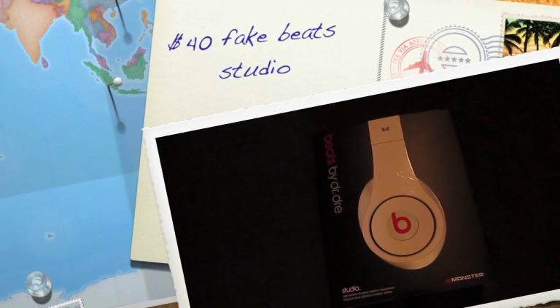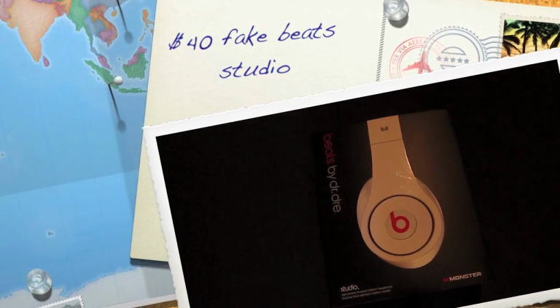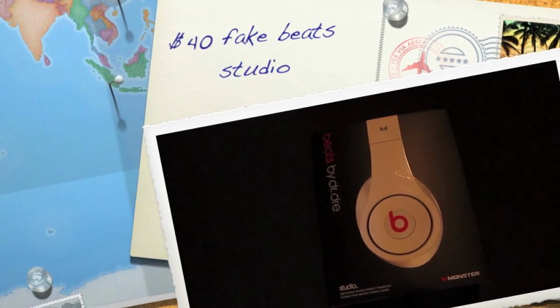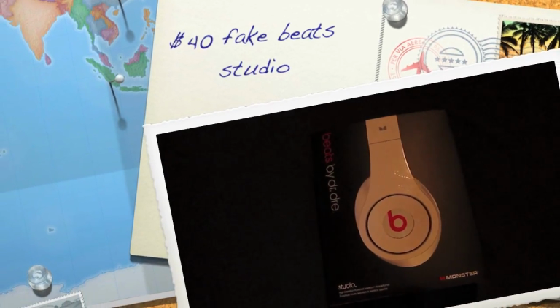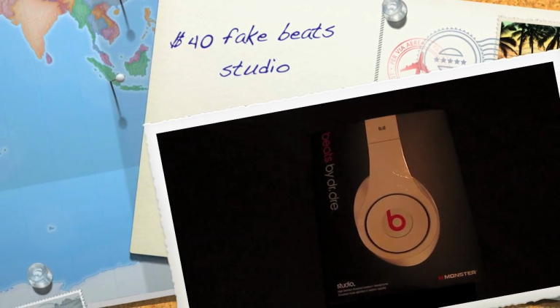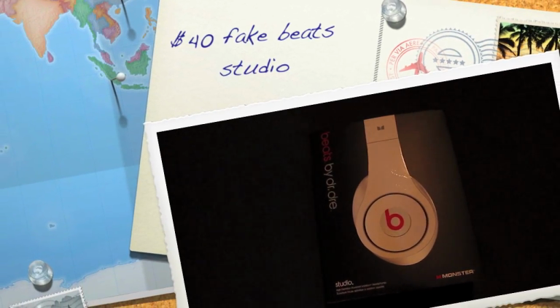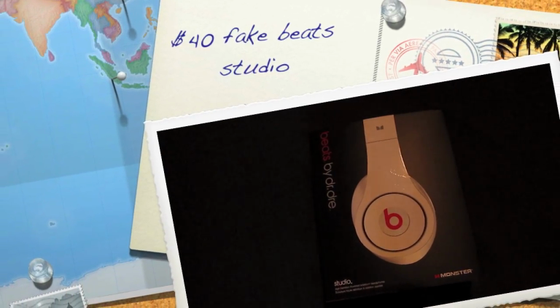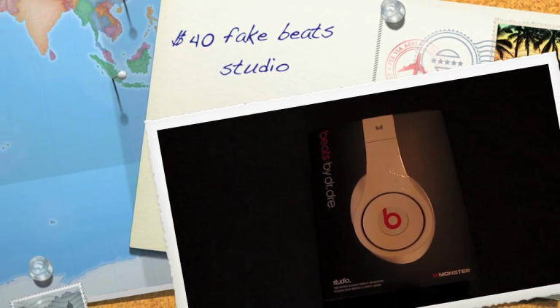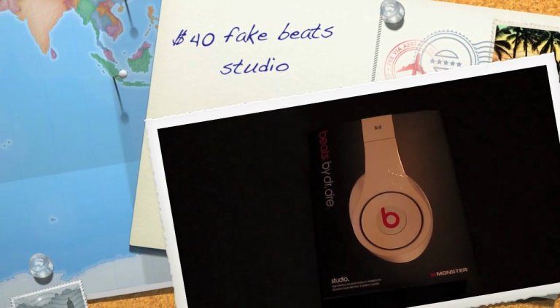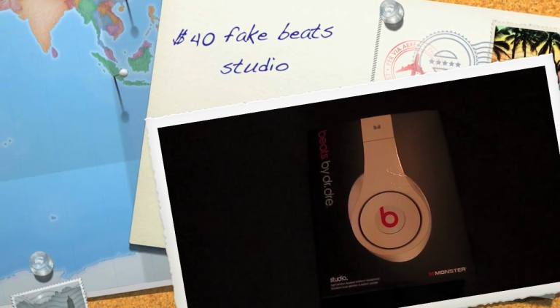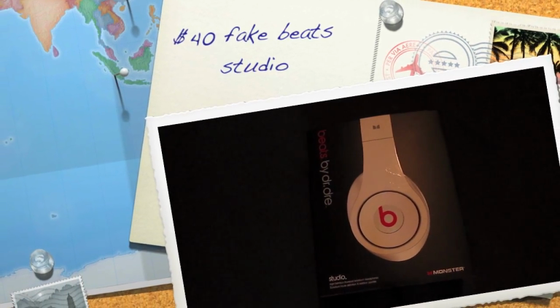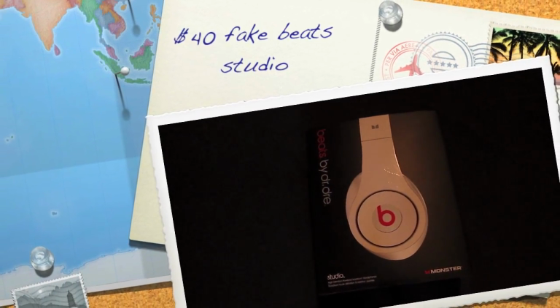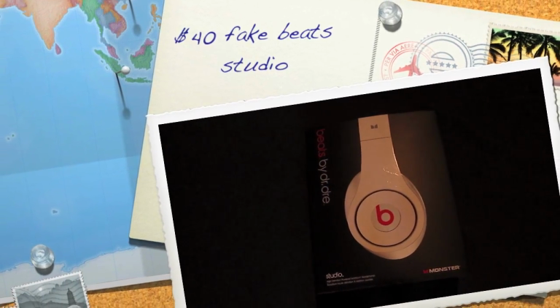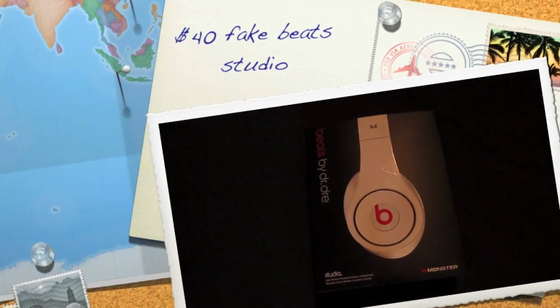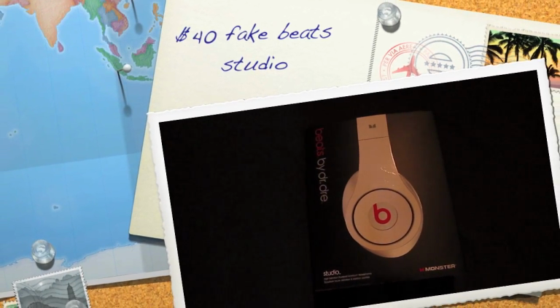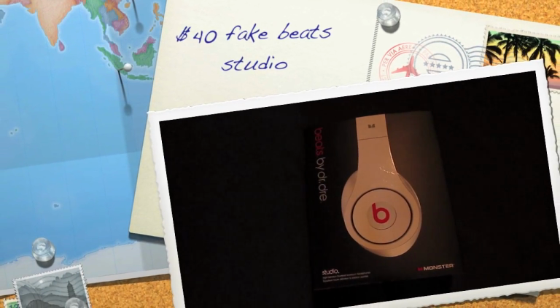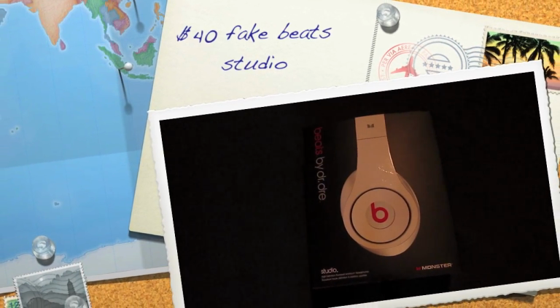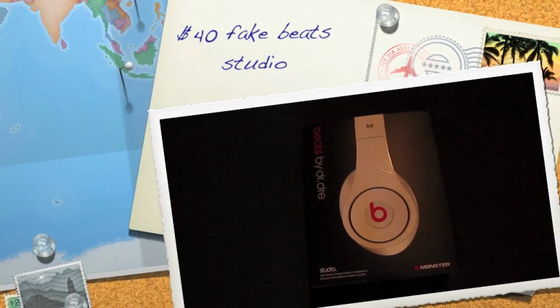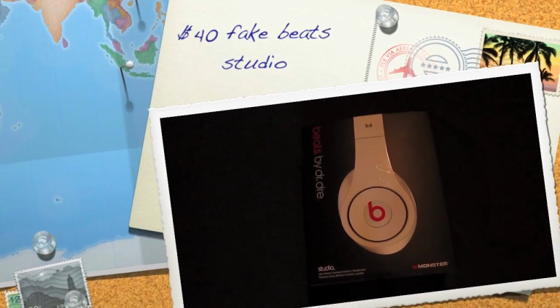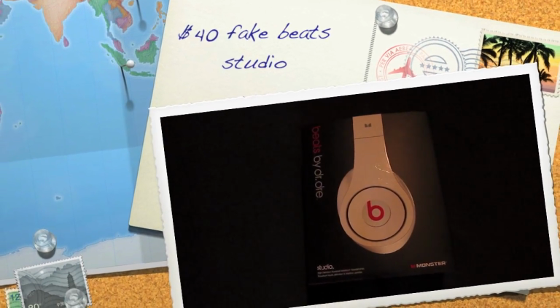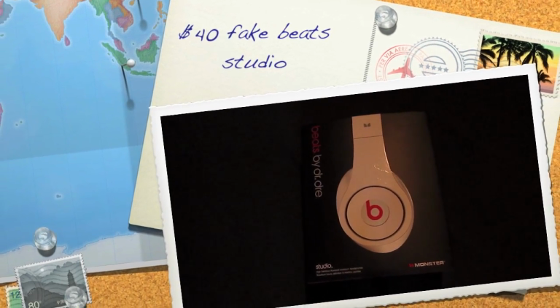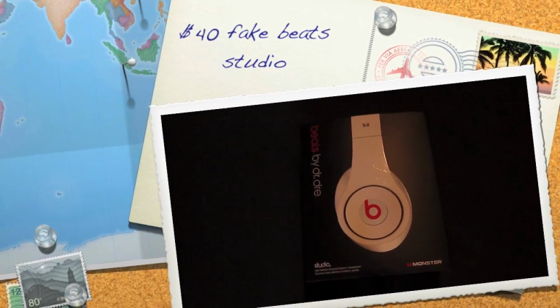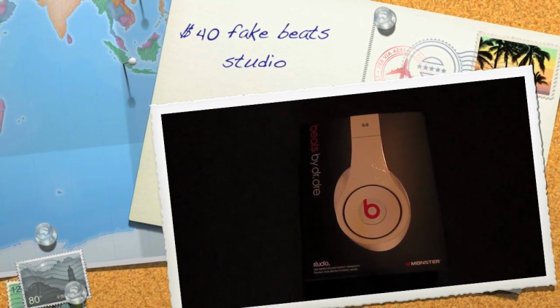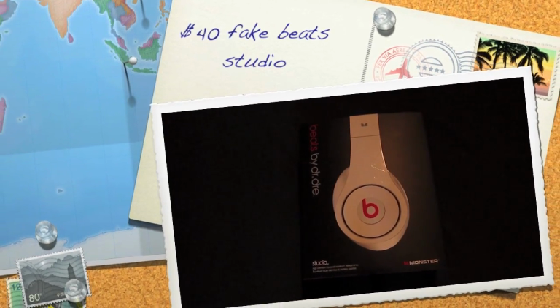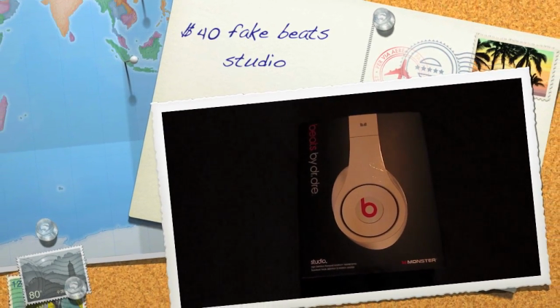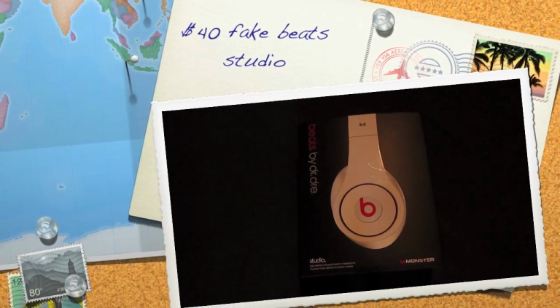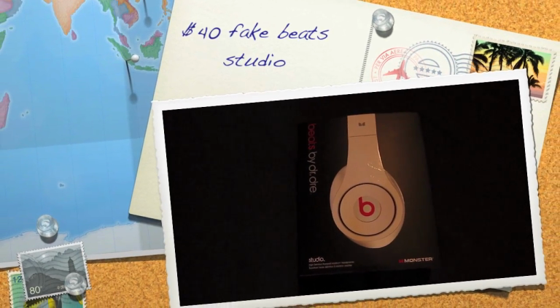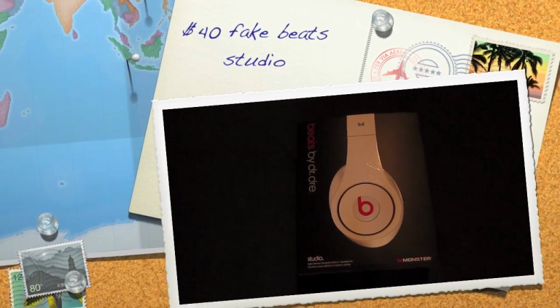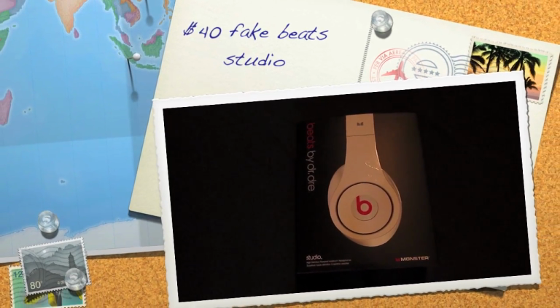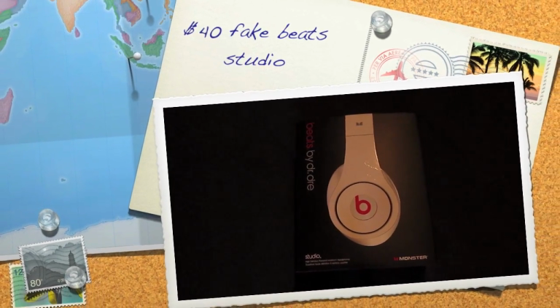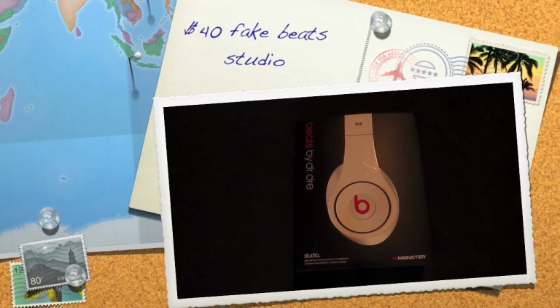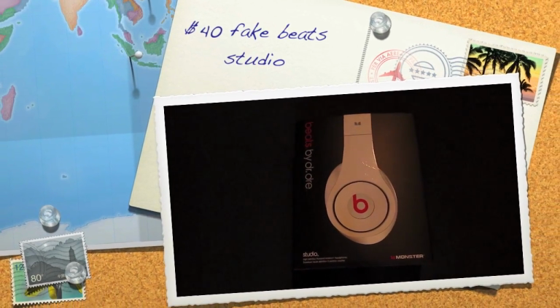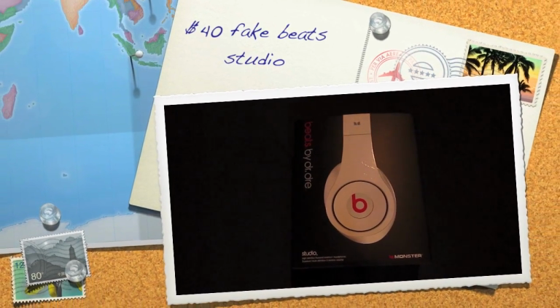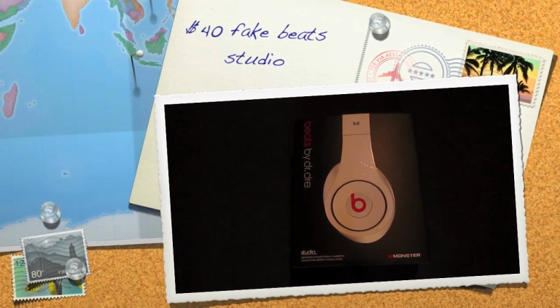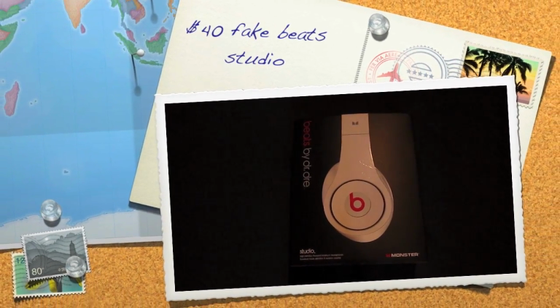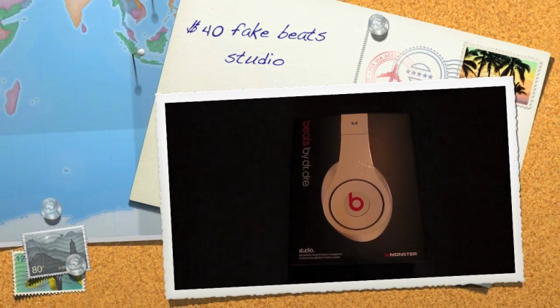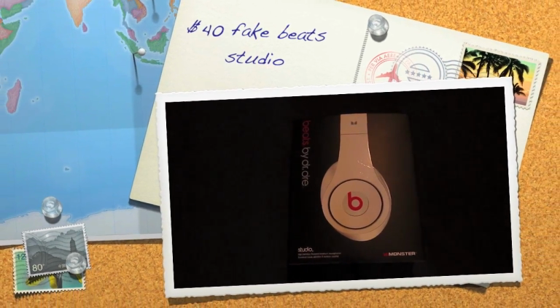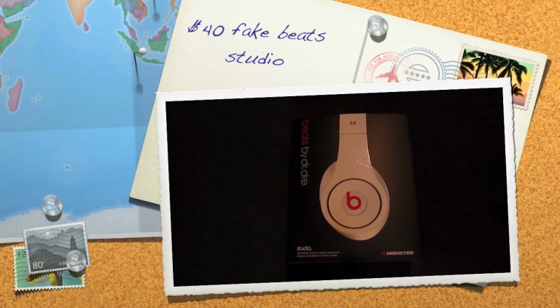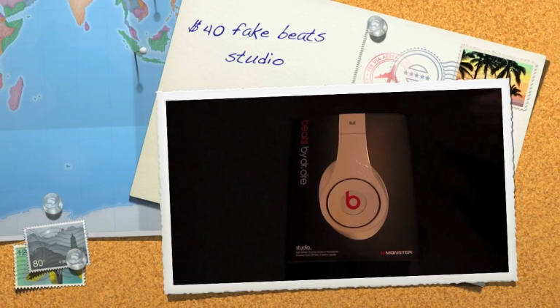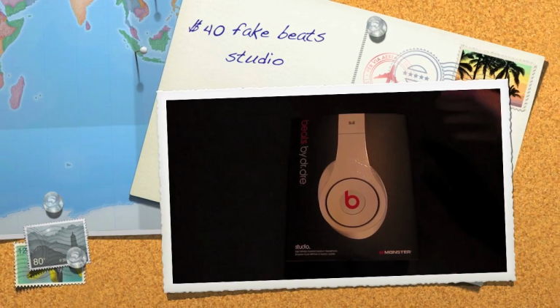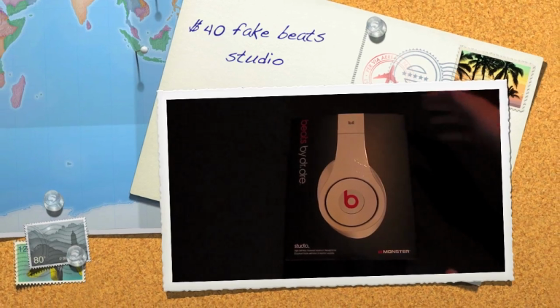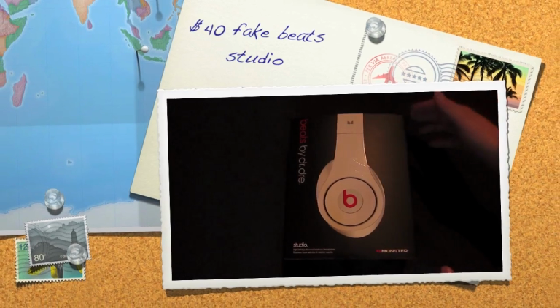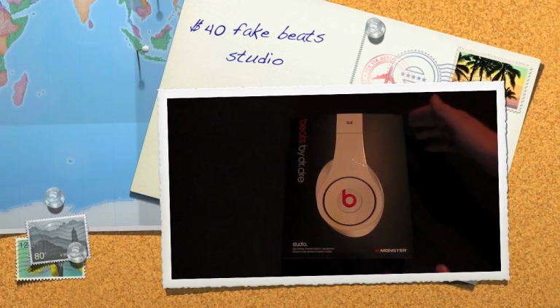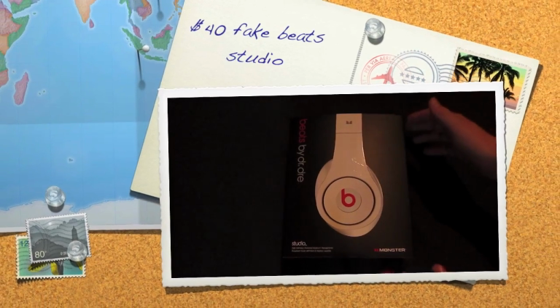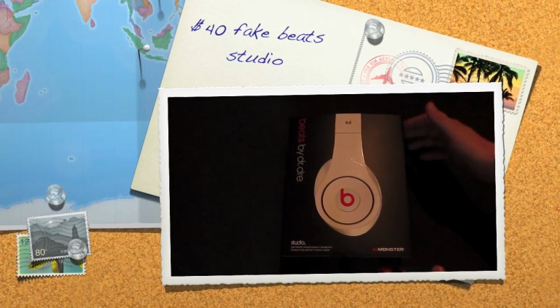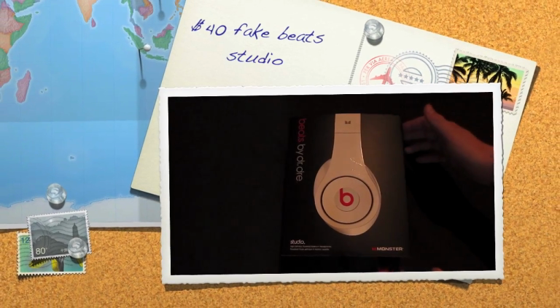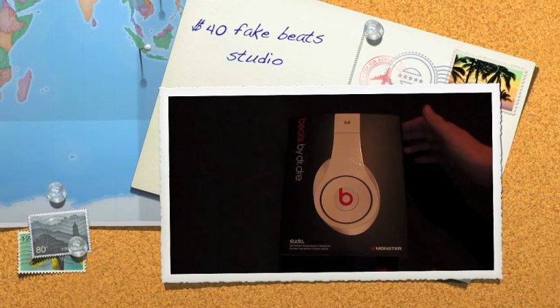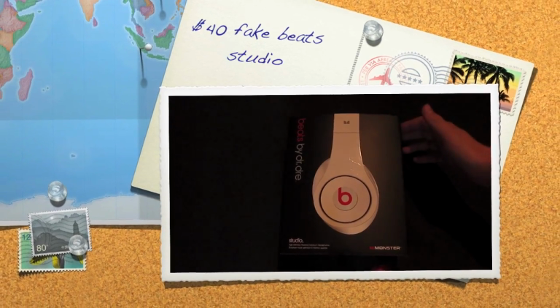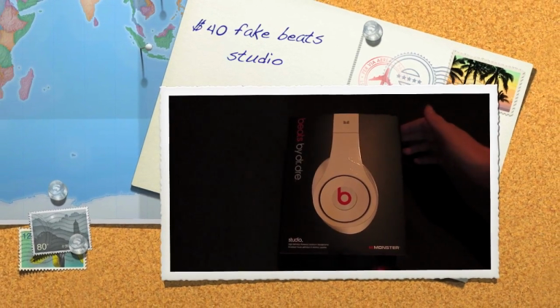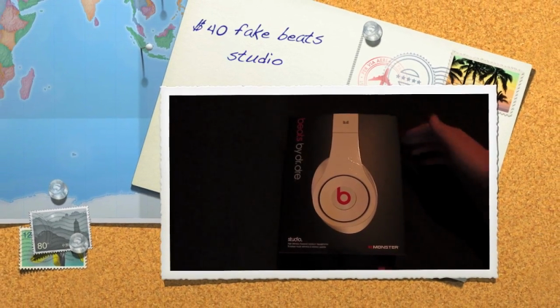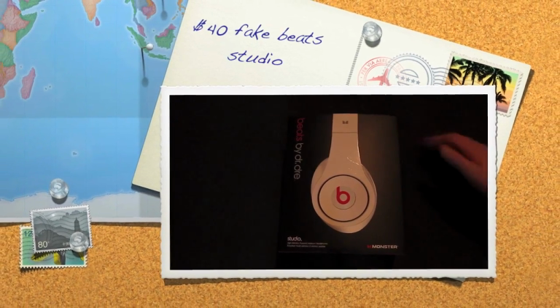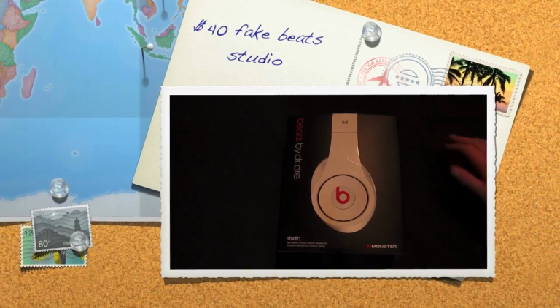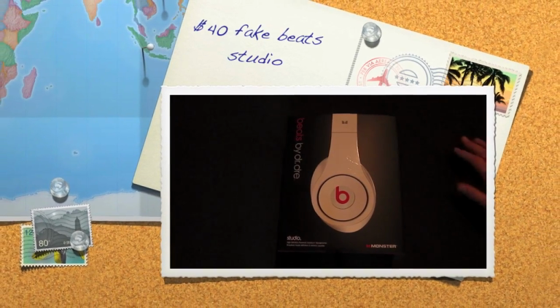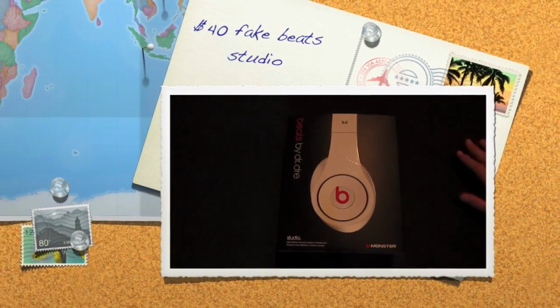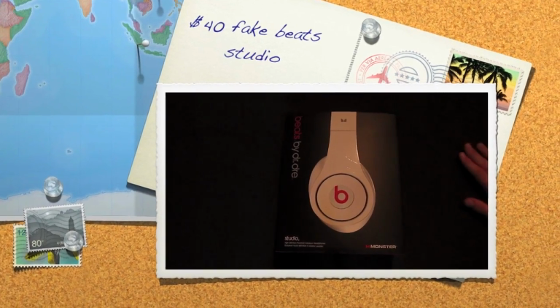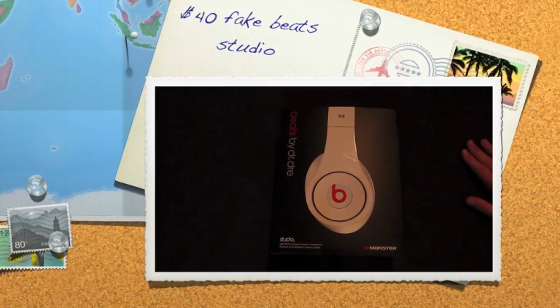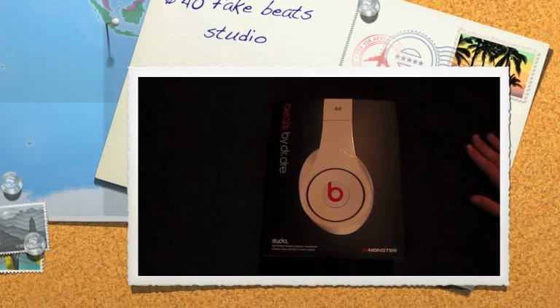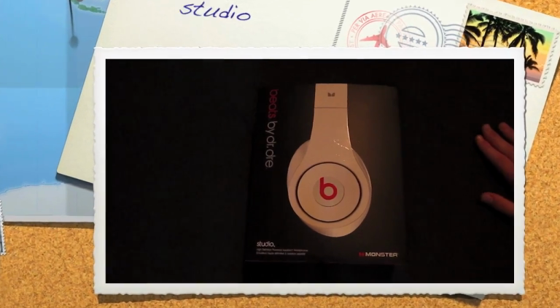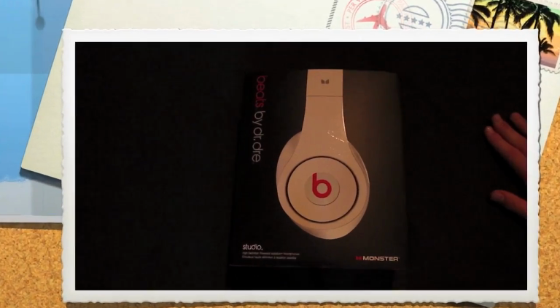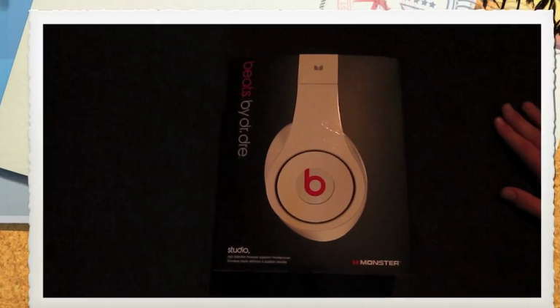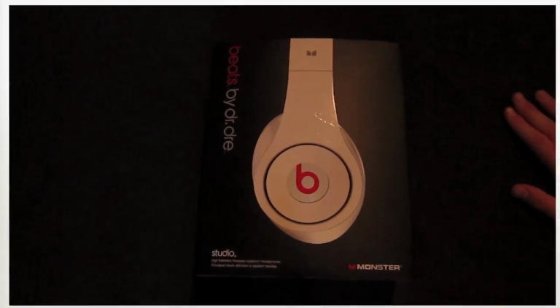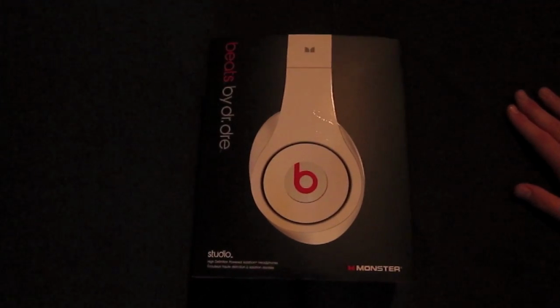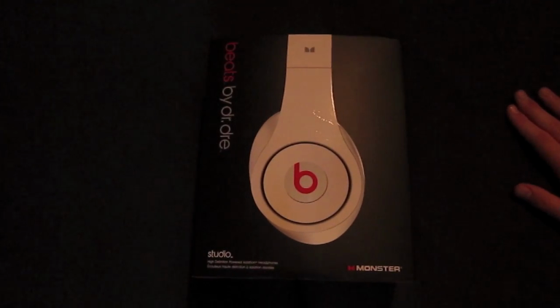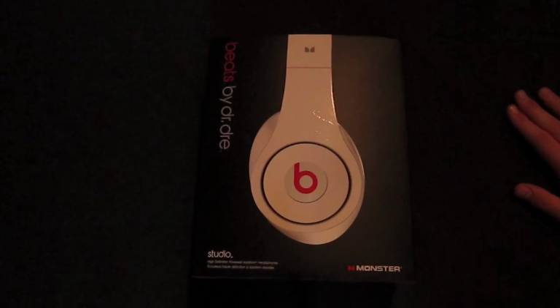Hey everybody, Mr. Kazman123 here with a review for you guys of some fake Beats by Dr. Dre Studios.